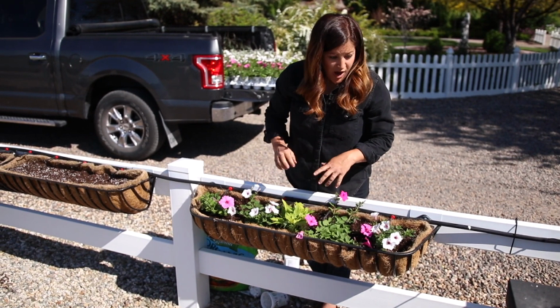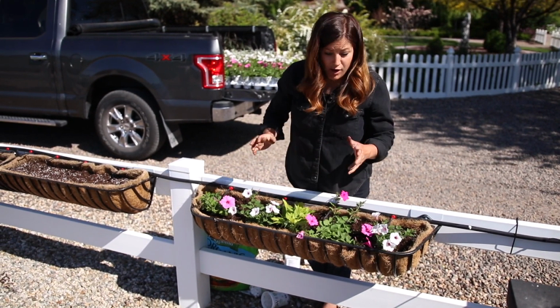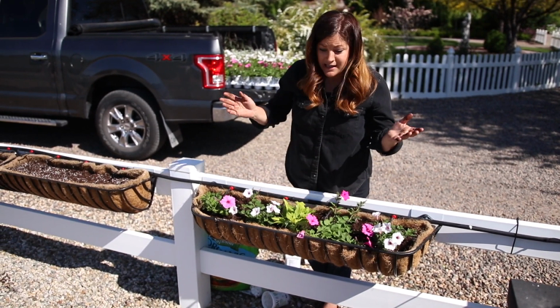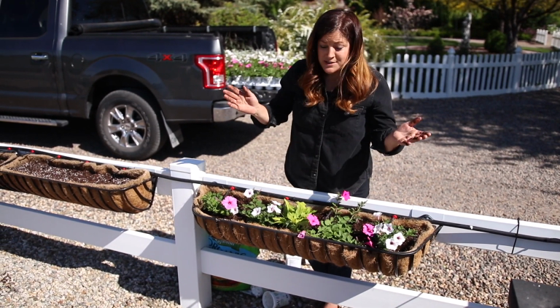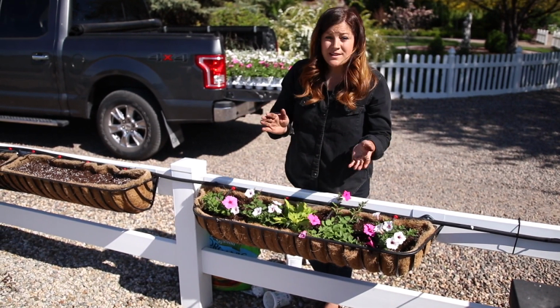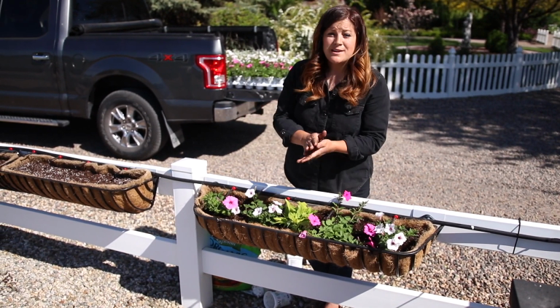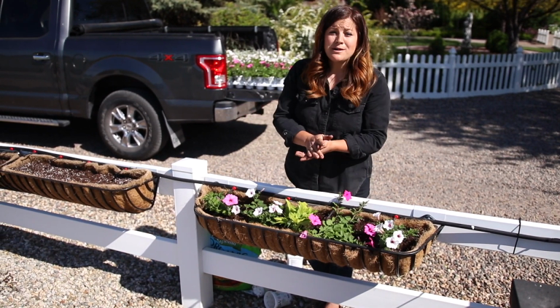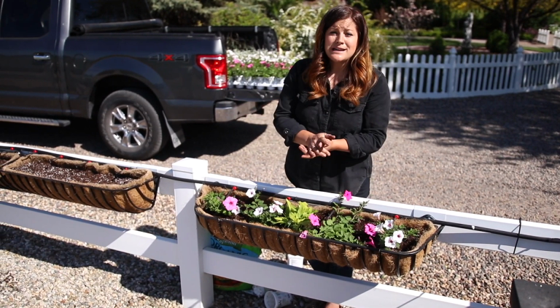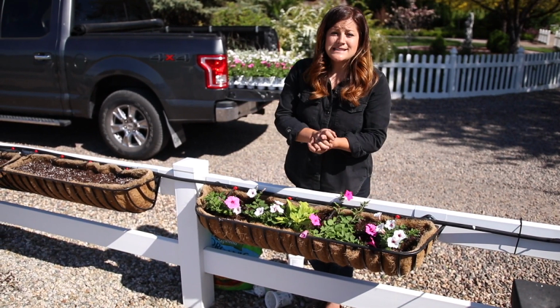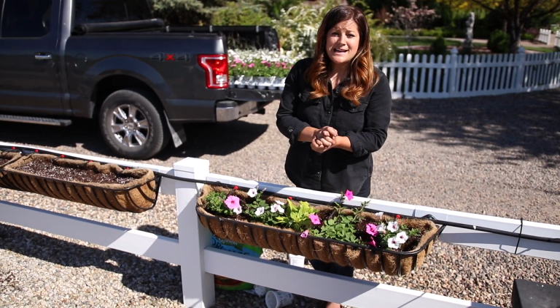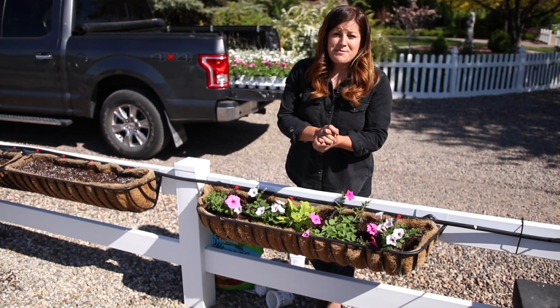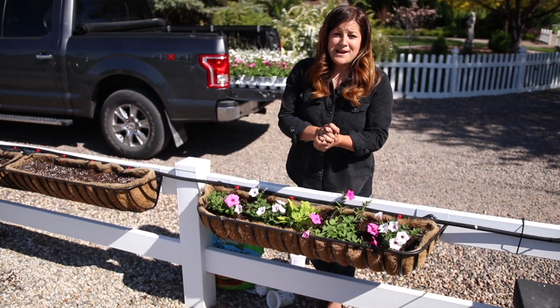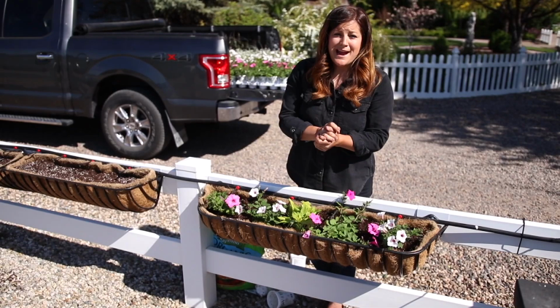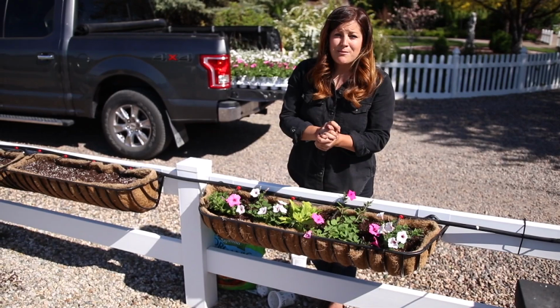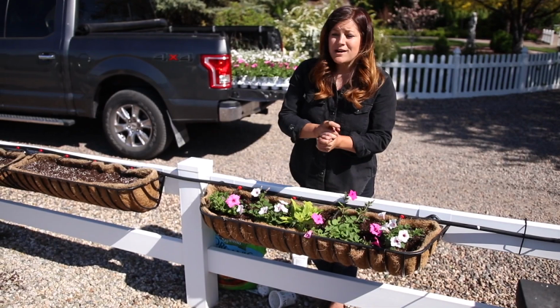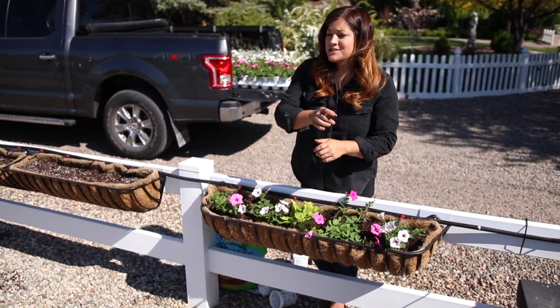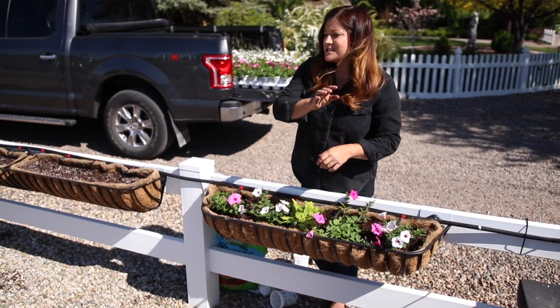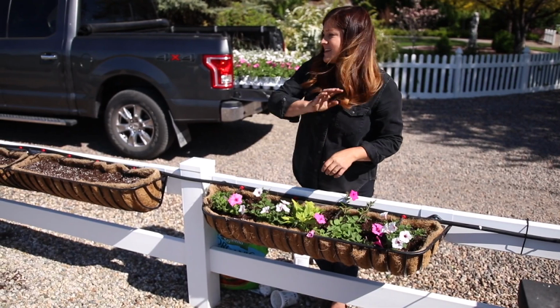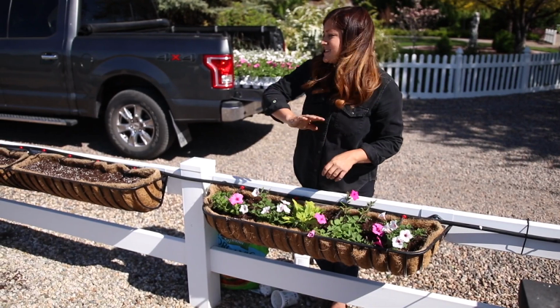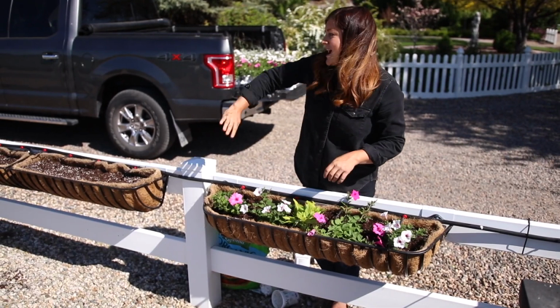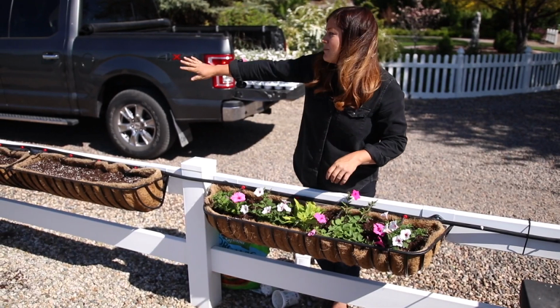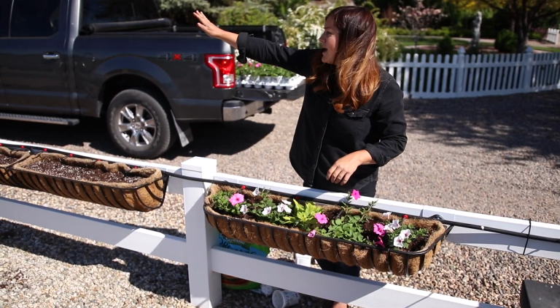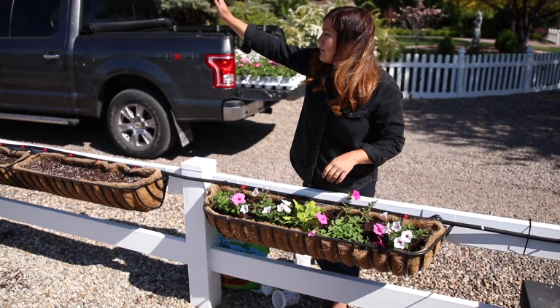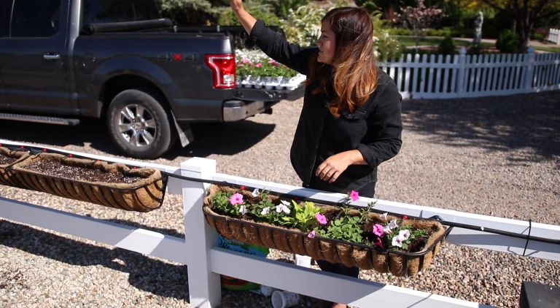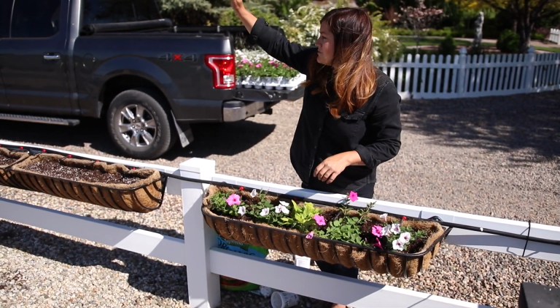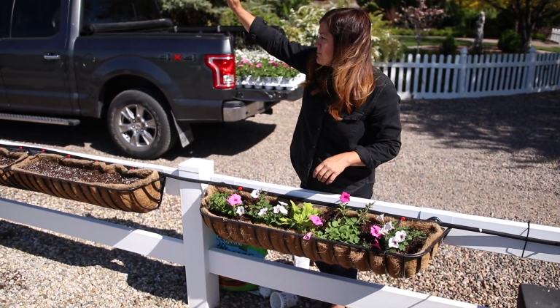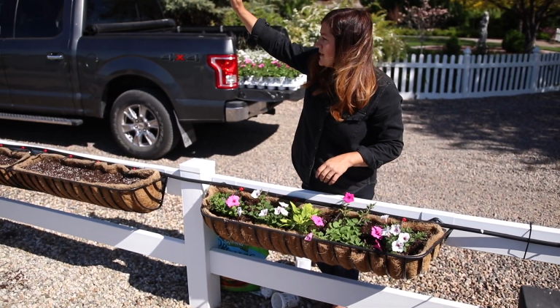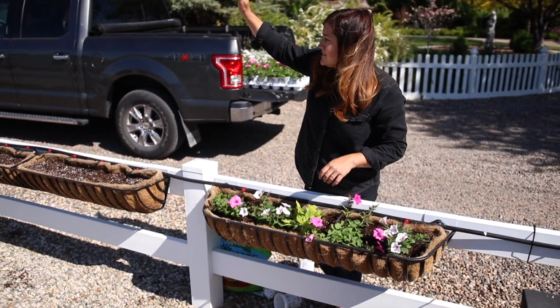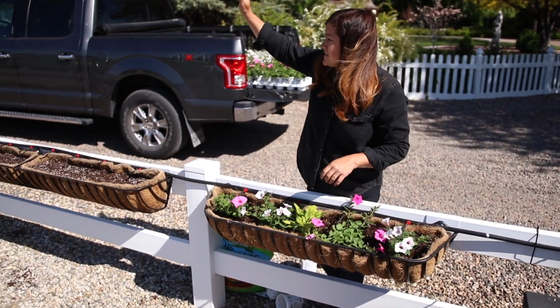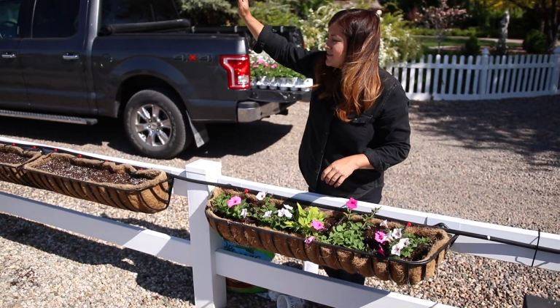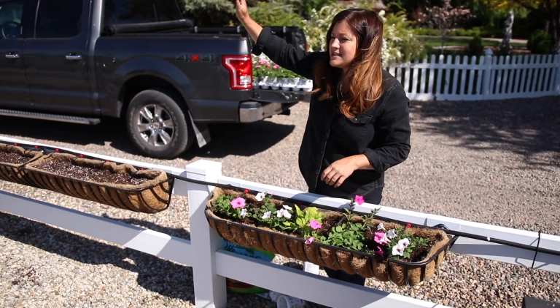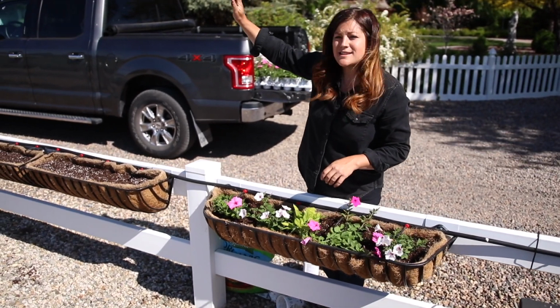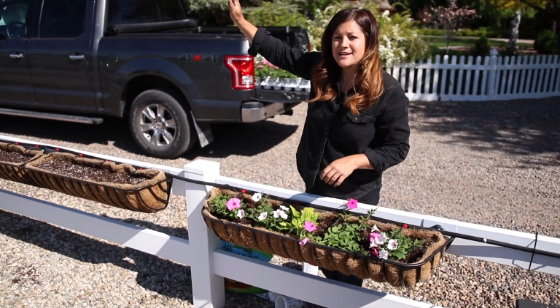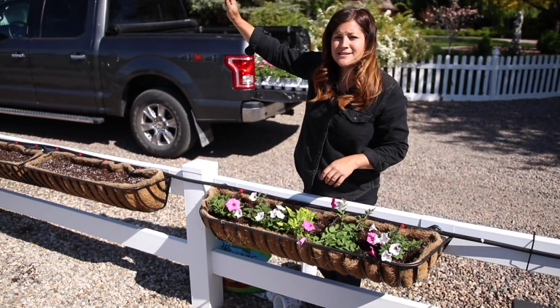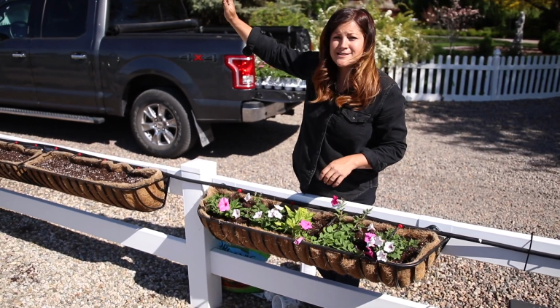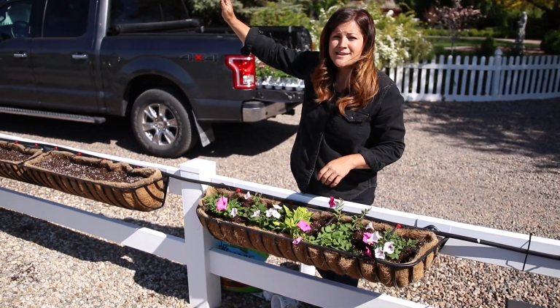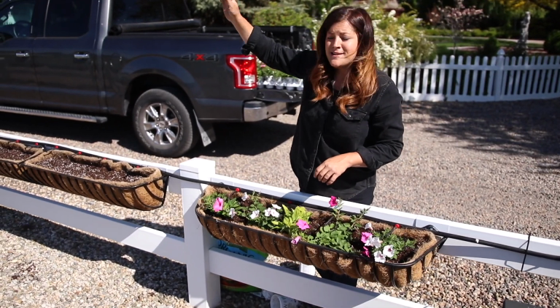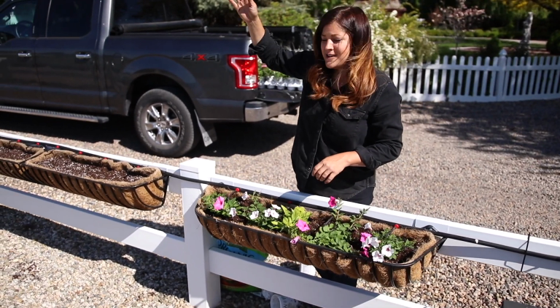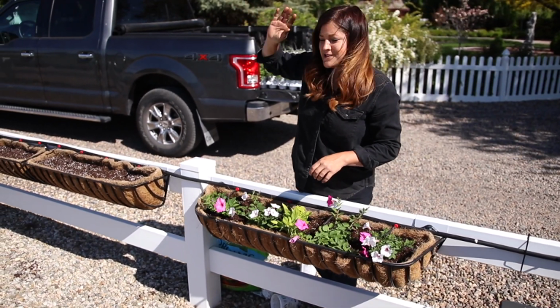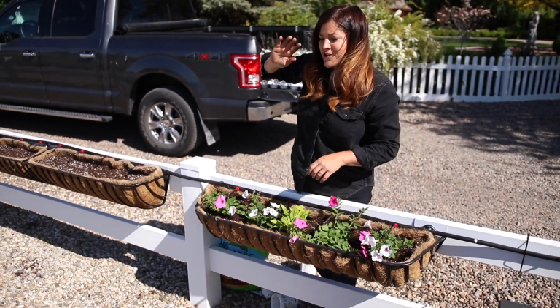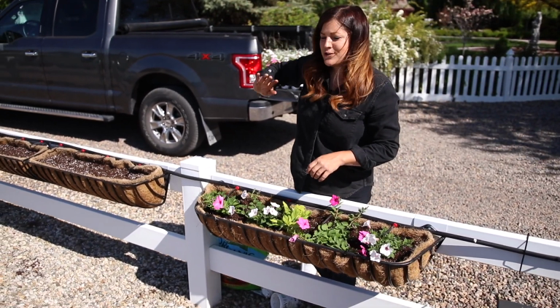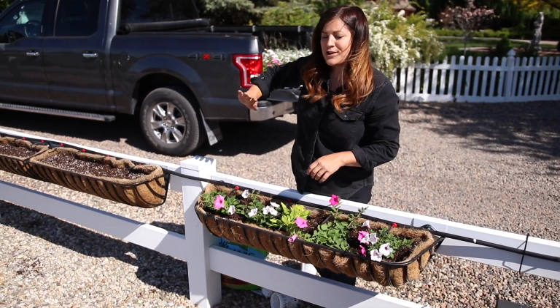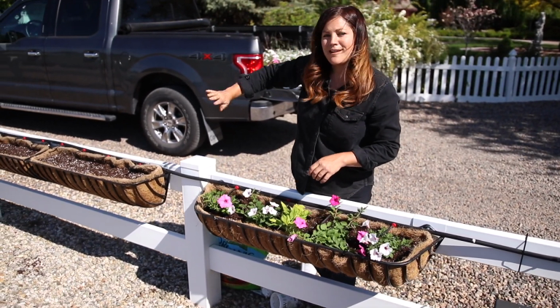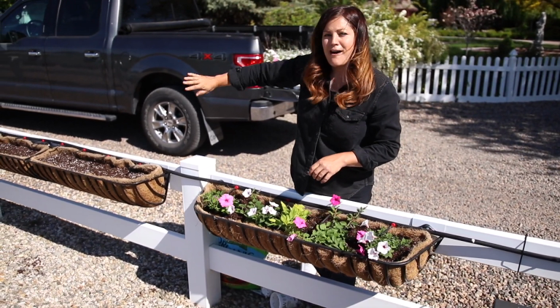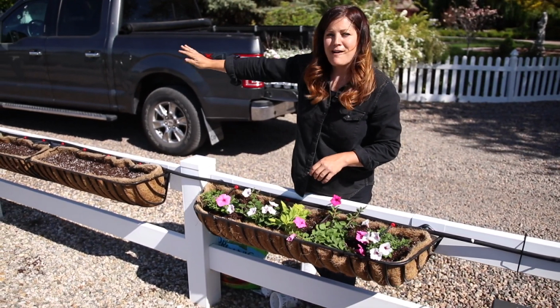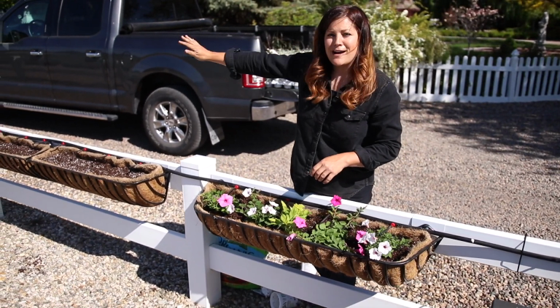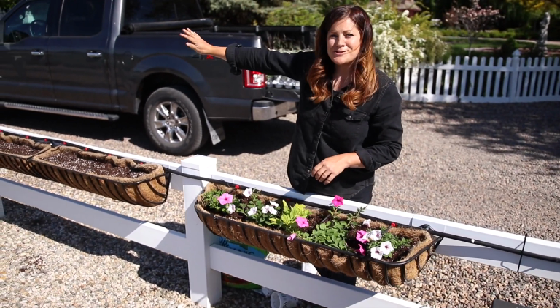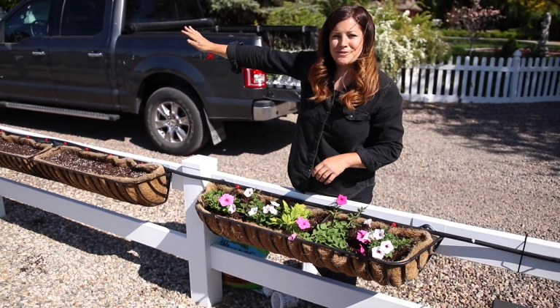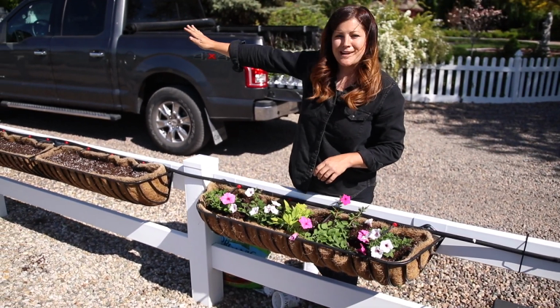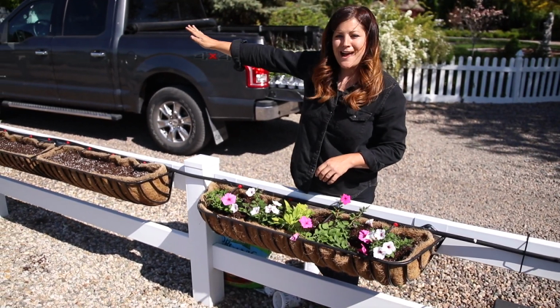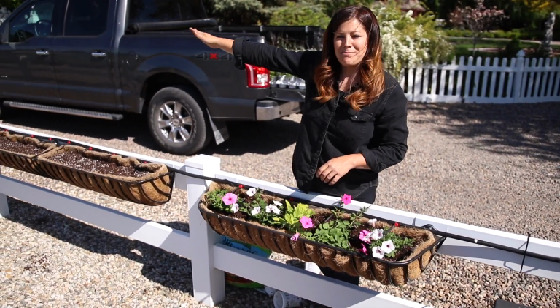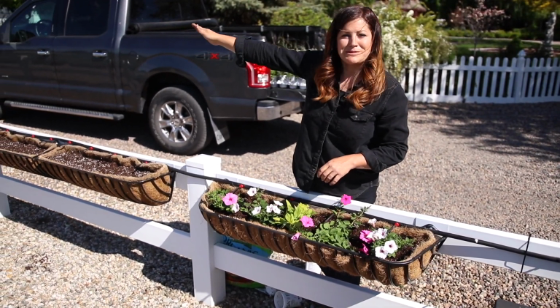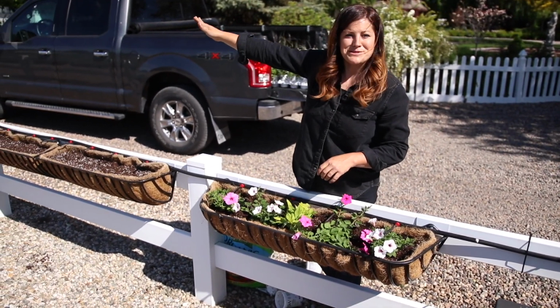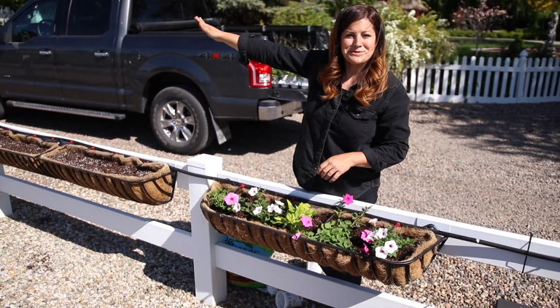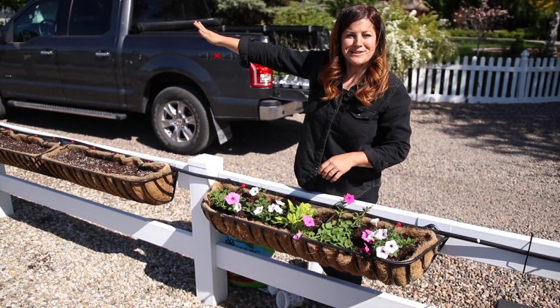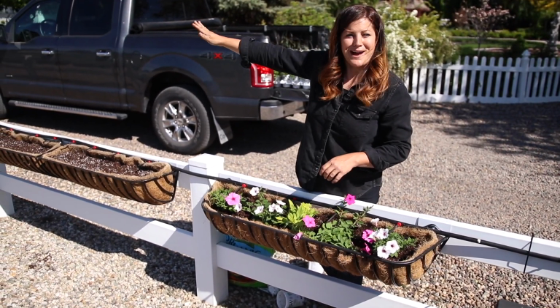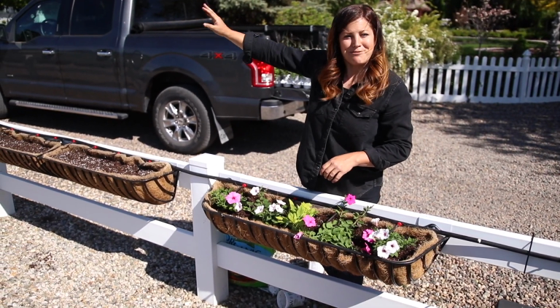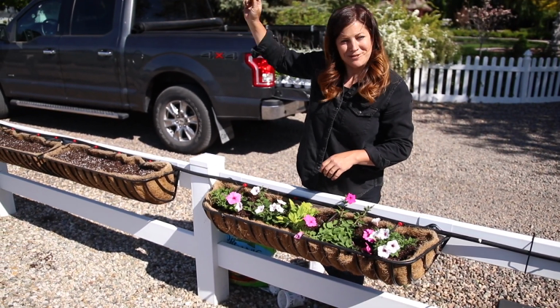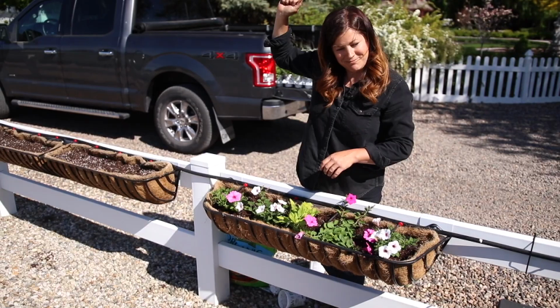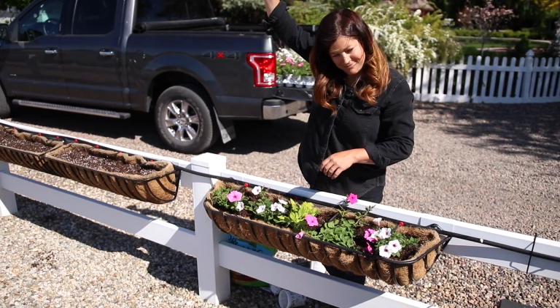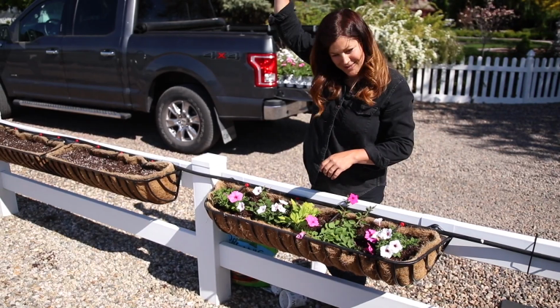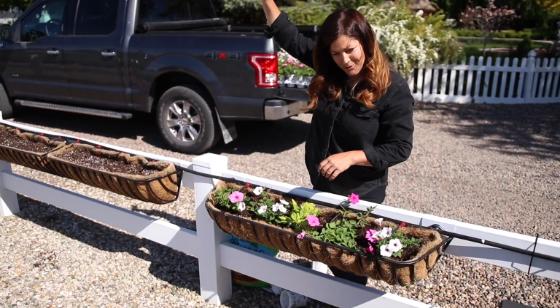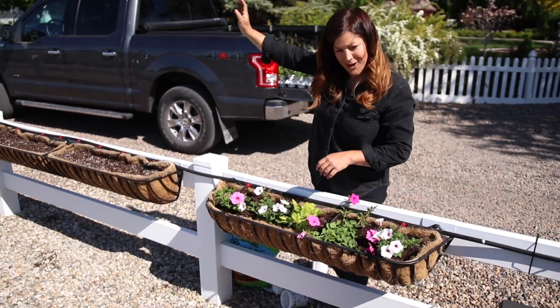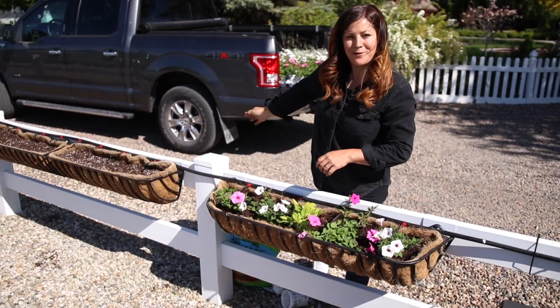So I think we're going to set up a camera and just get a time lapse of me planting the rest of these. It's going to look a lot faster than it happens in real life. Here we go.